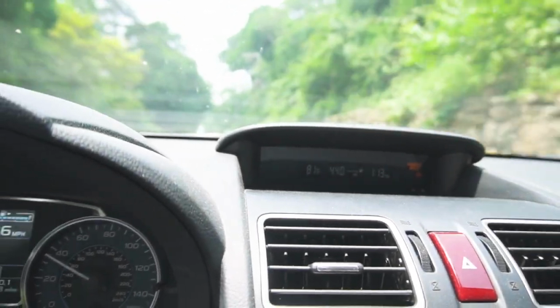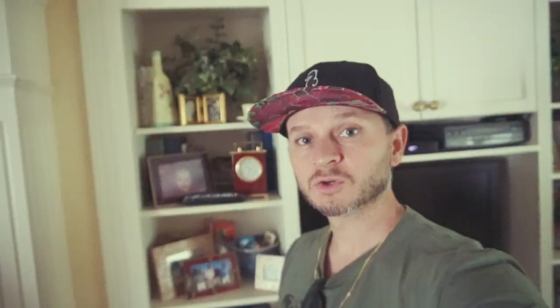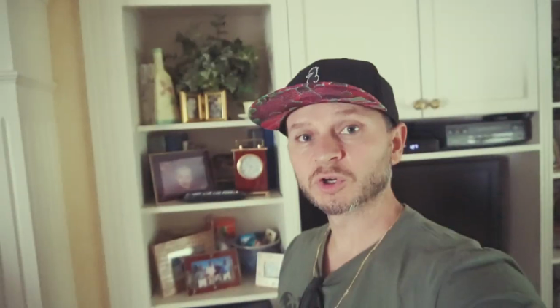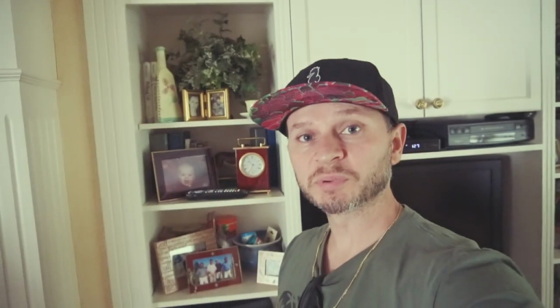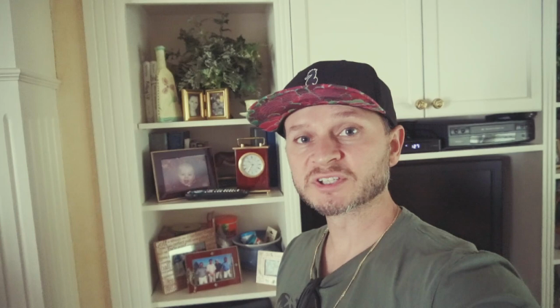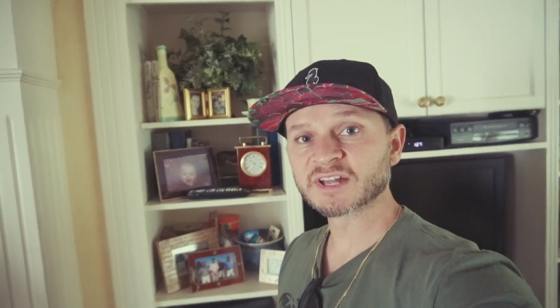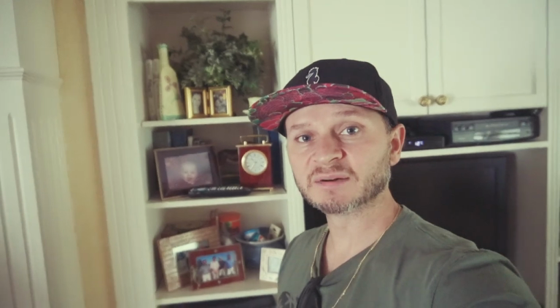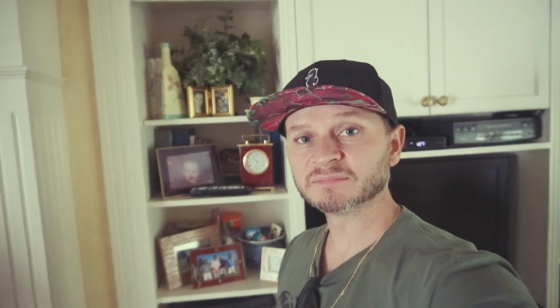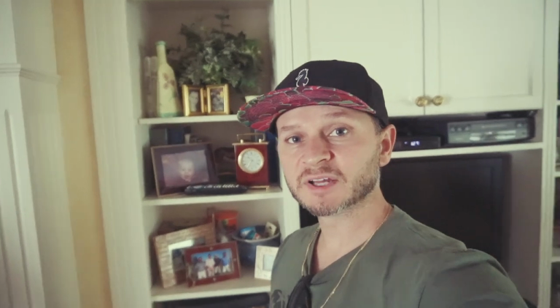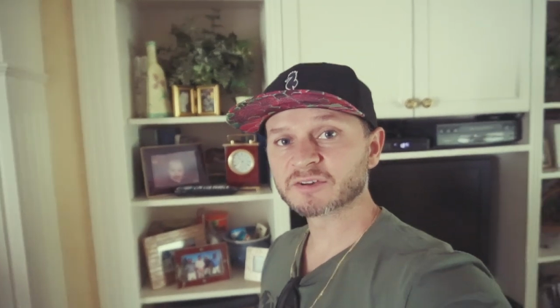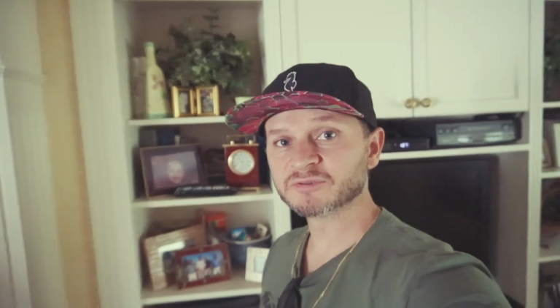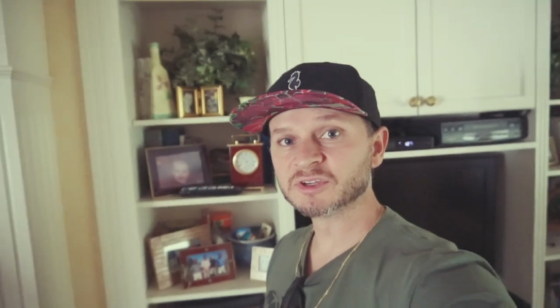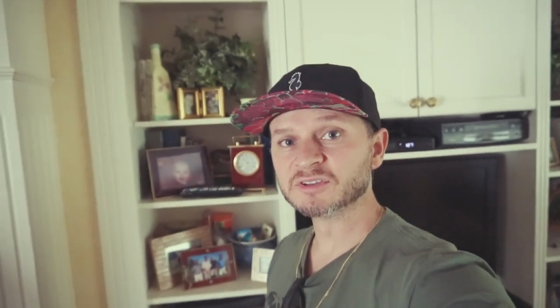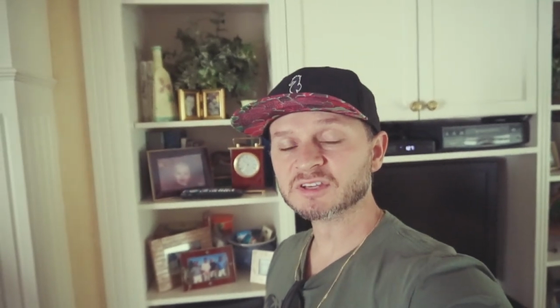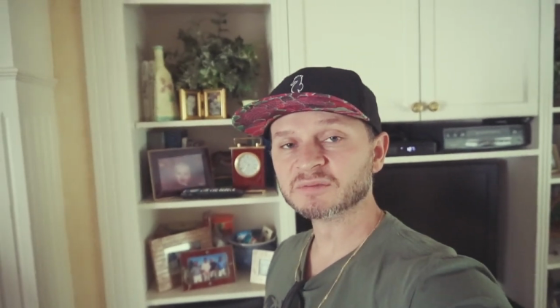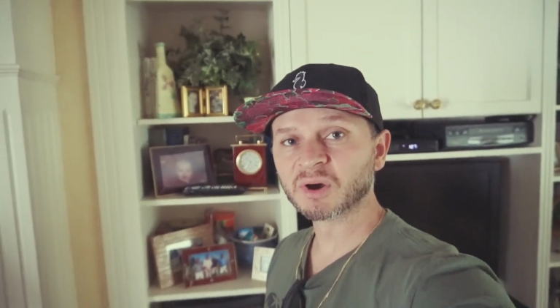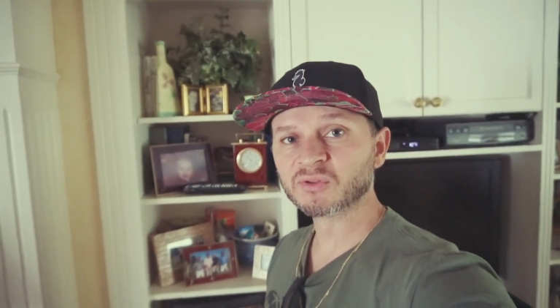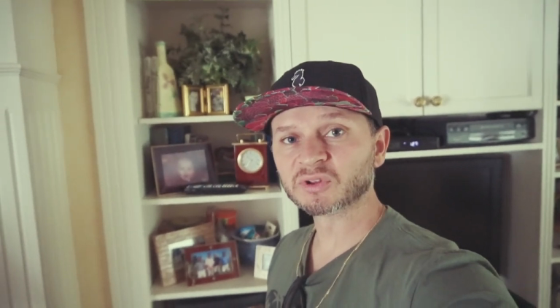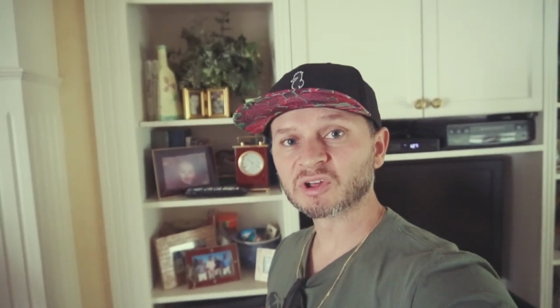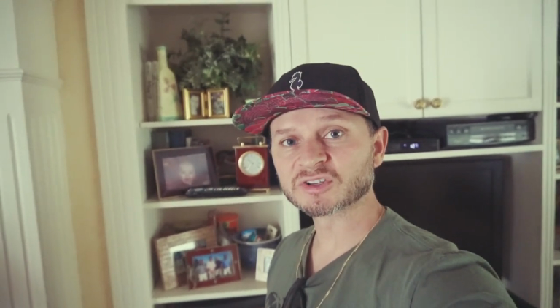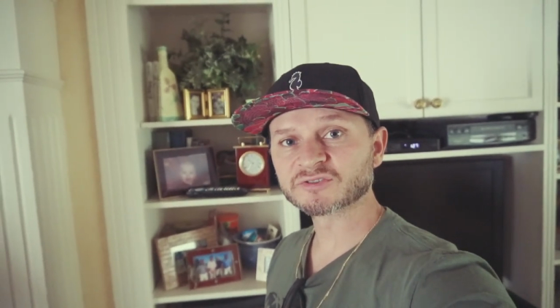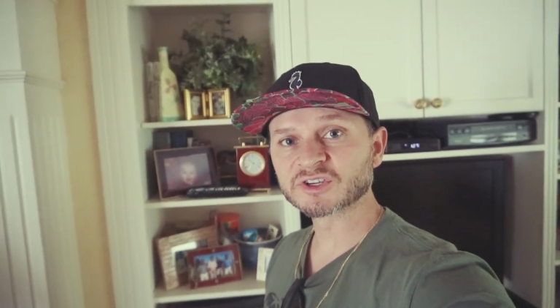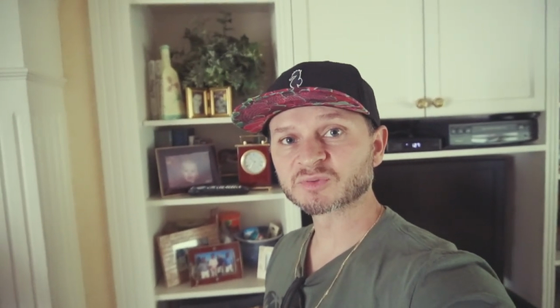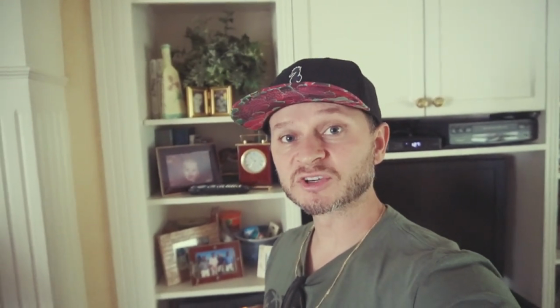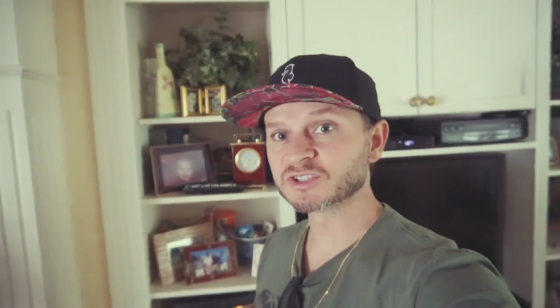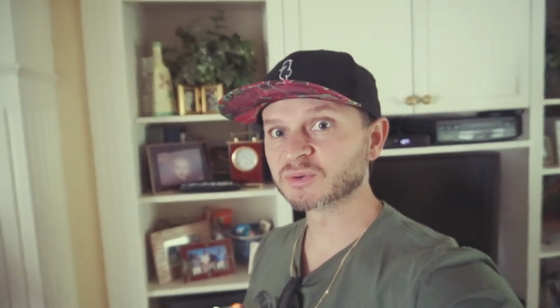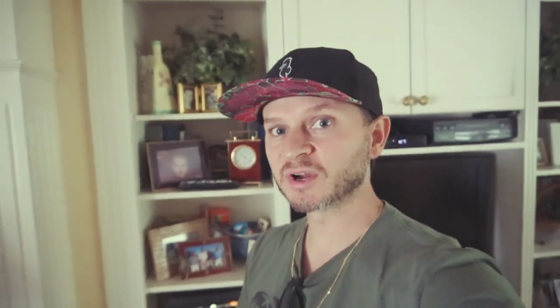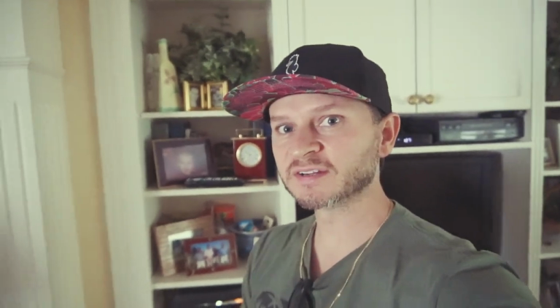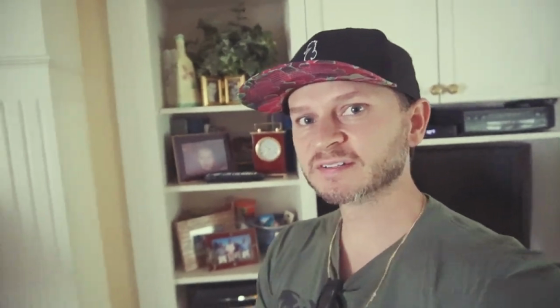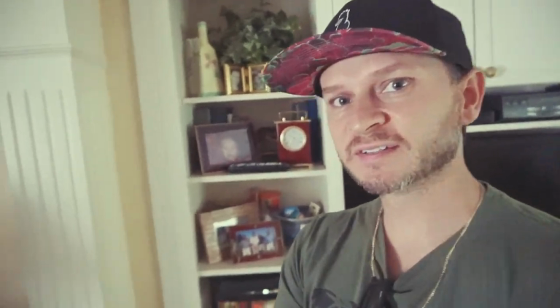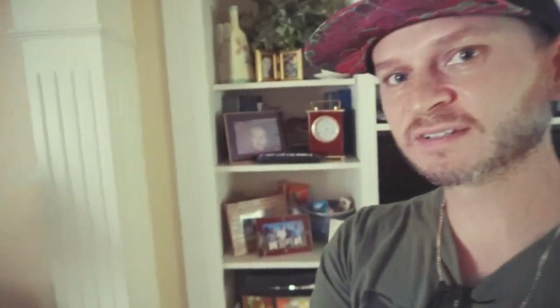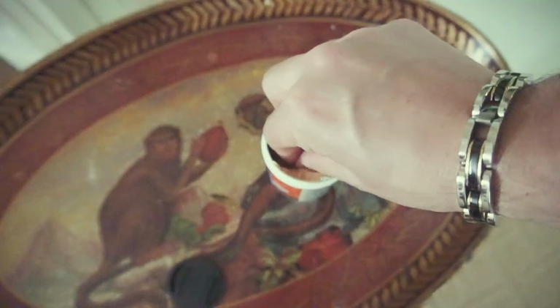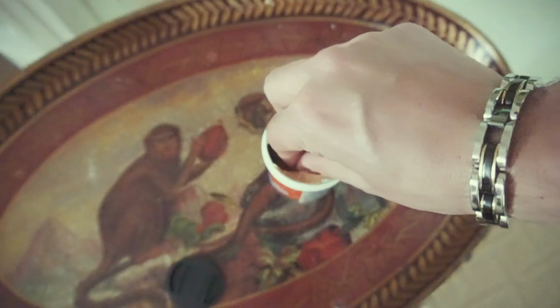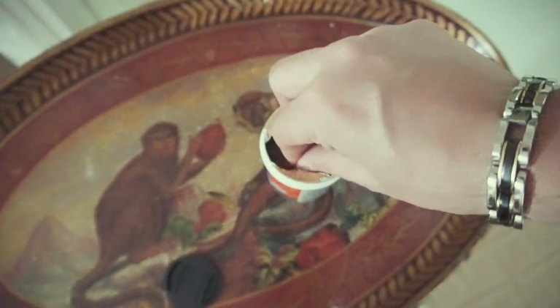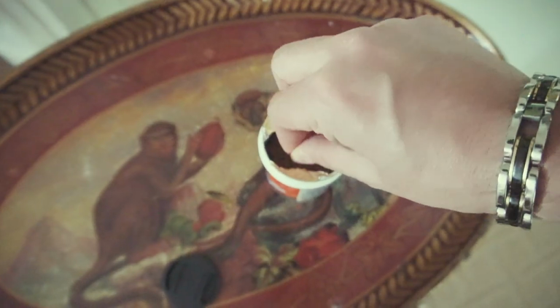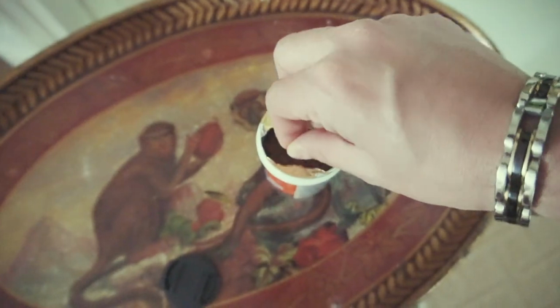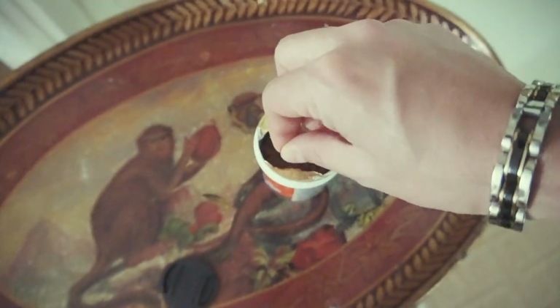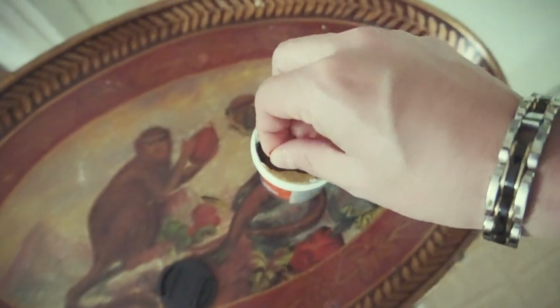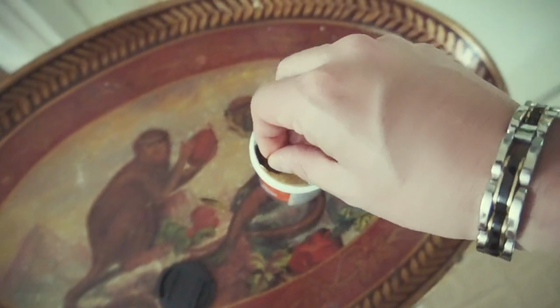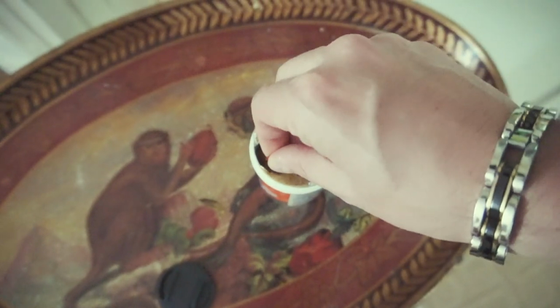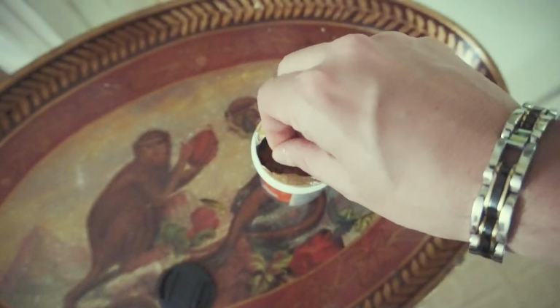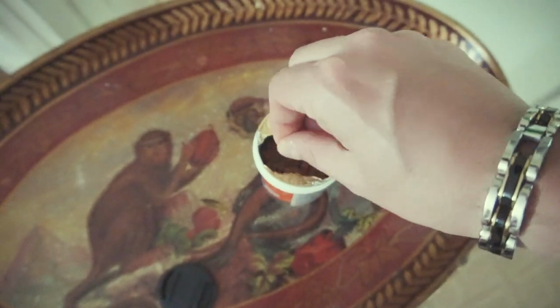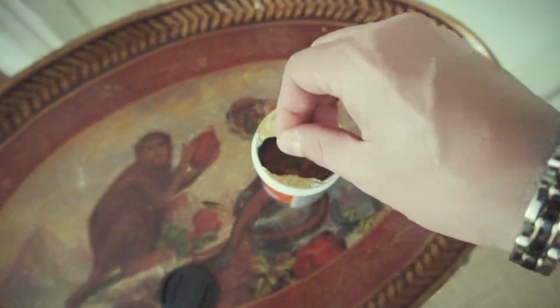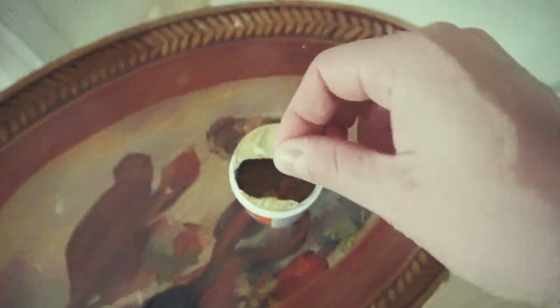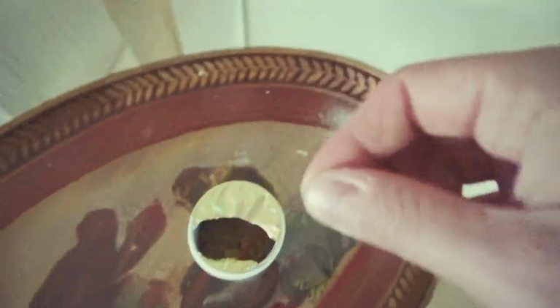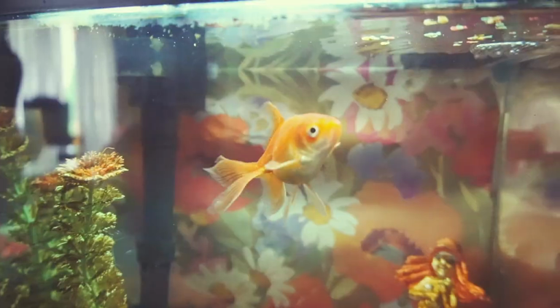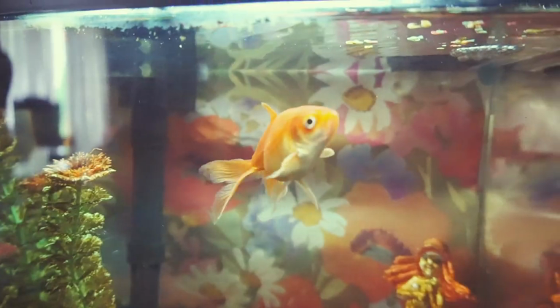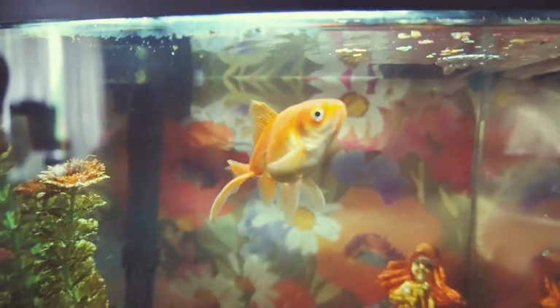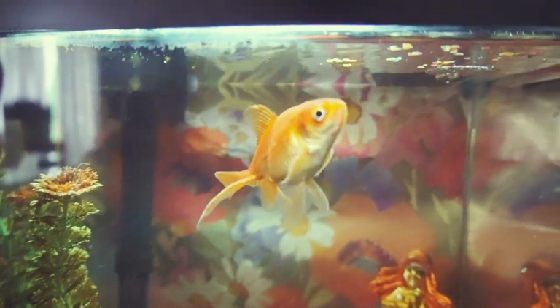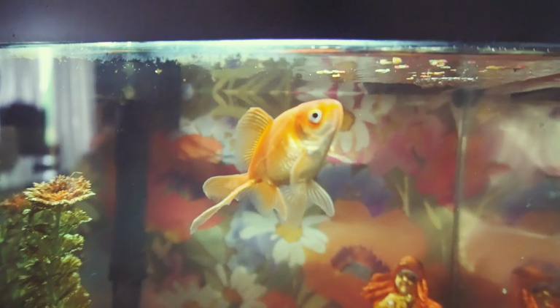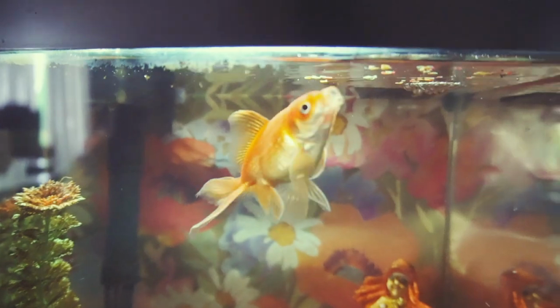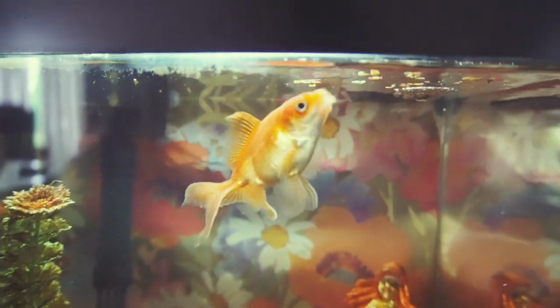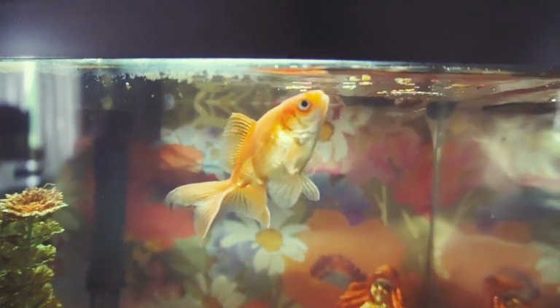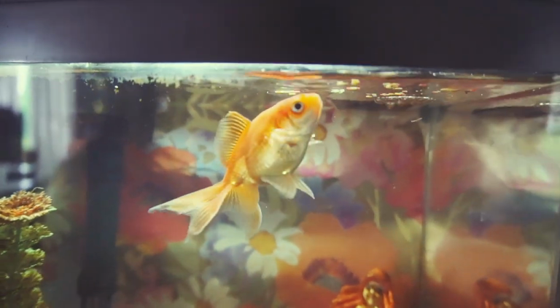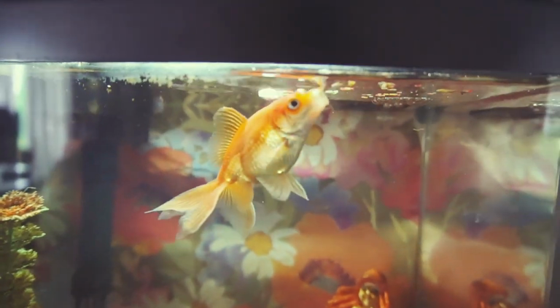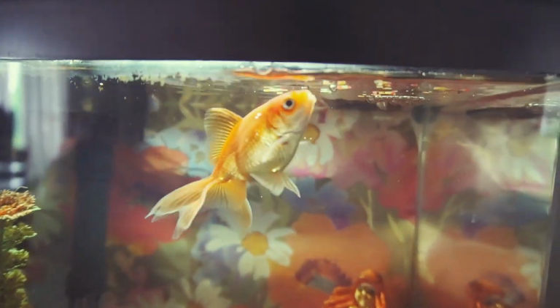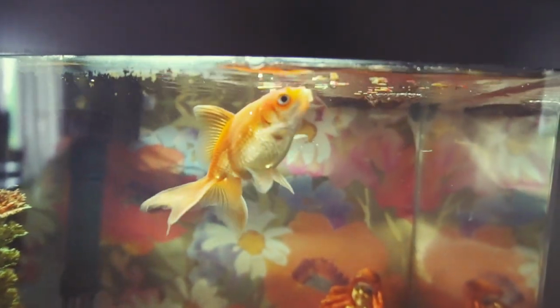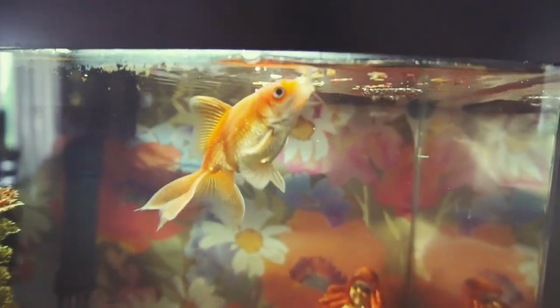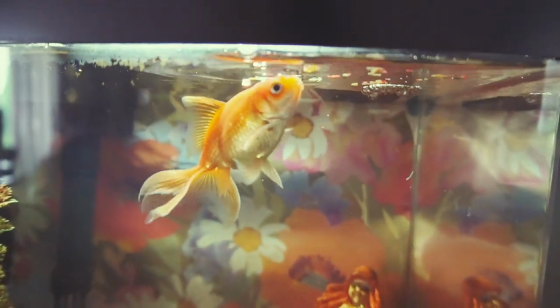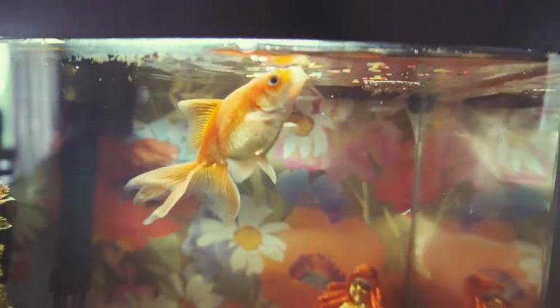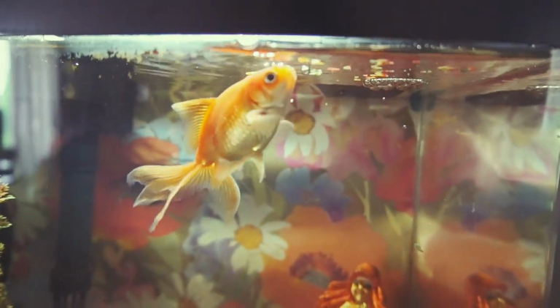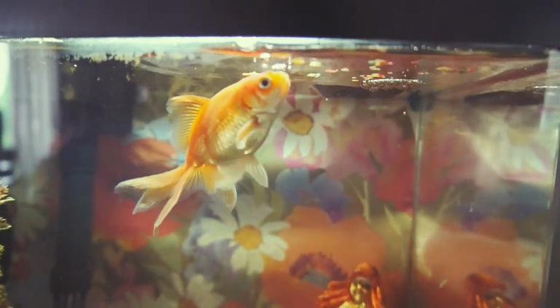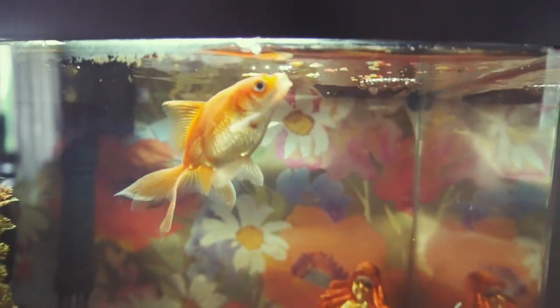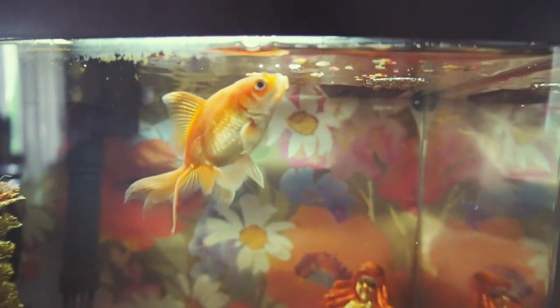Quick pit stop — got to feed the mother-in-law's fish while she's away. Hungry.